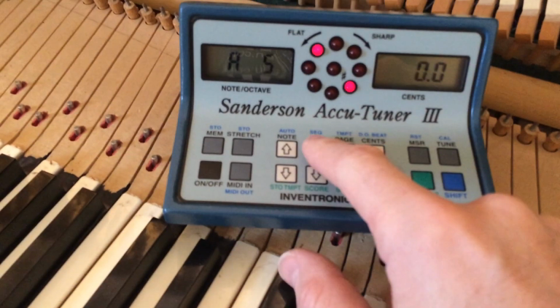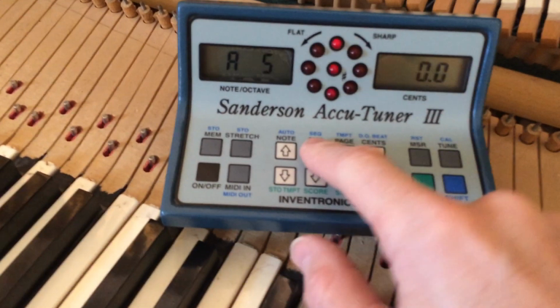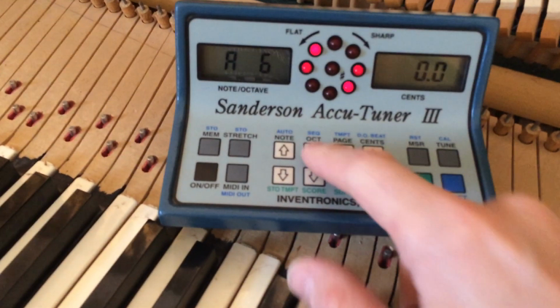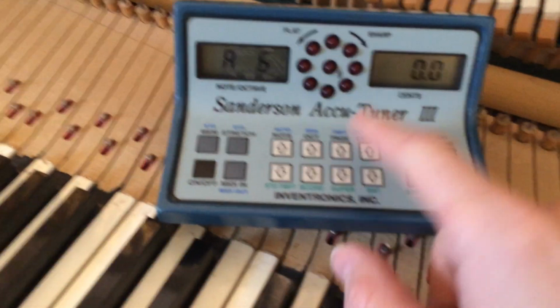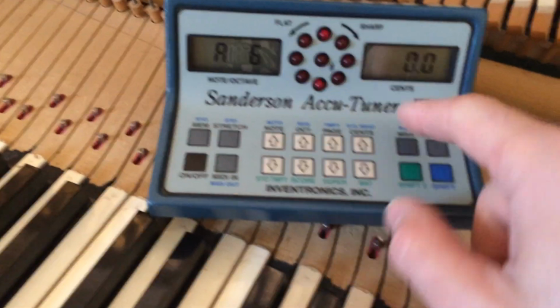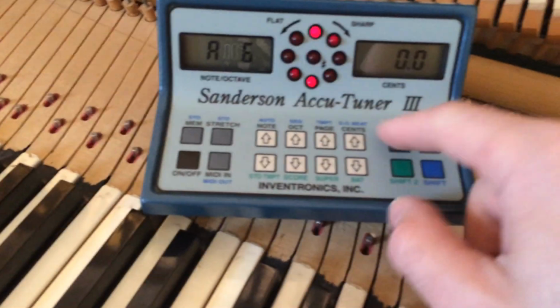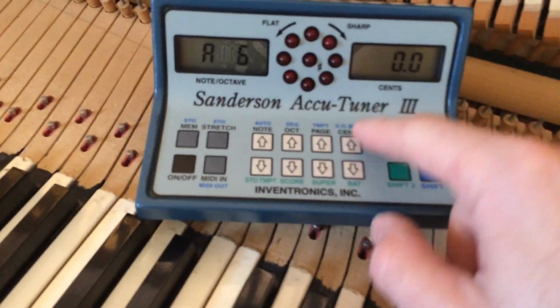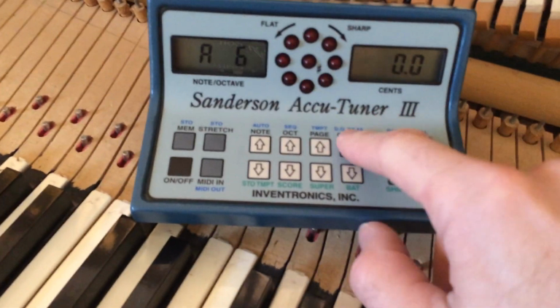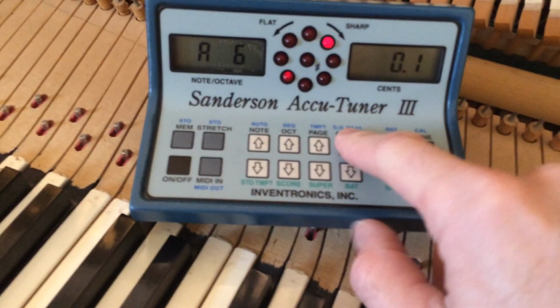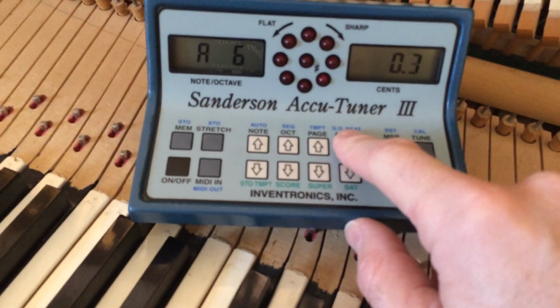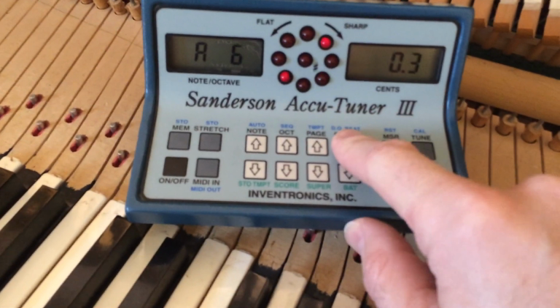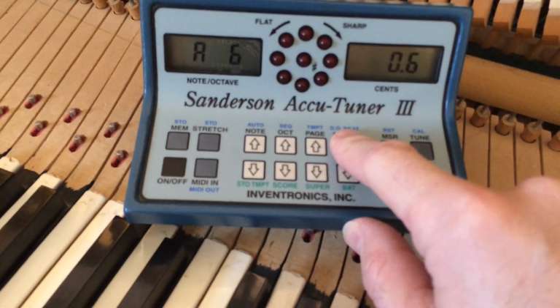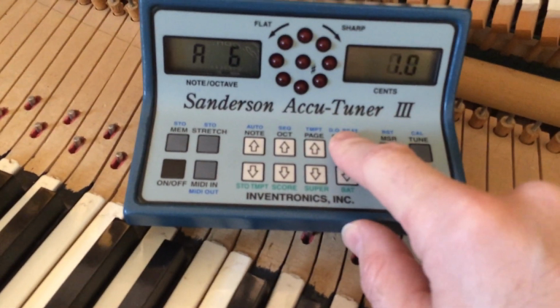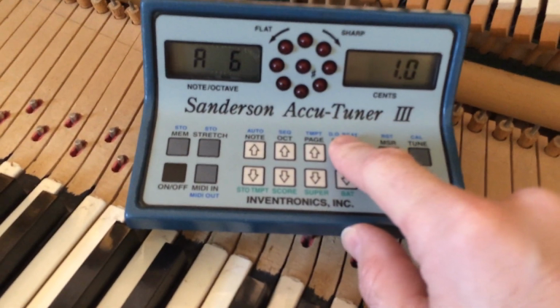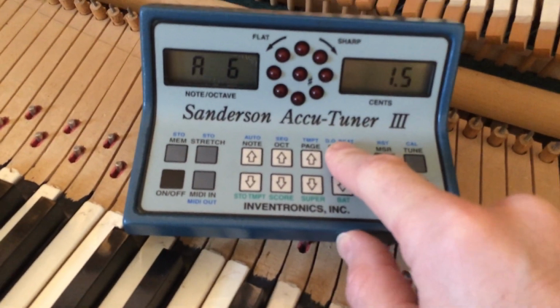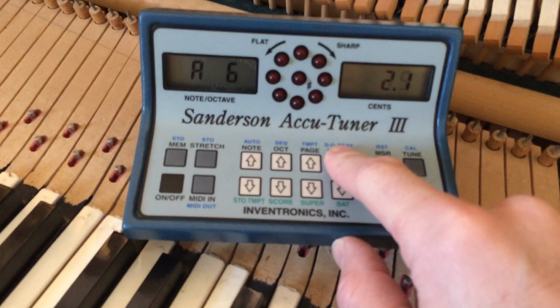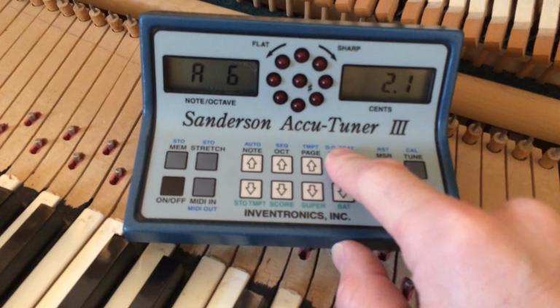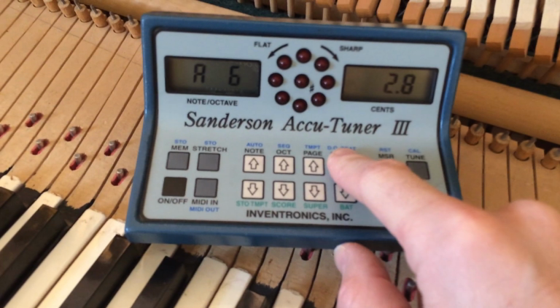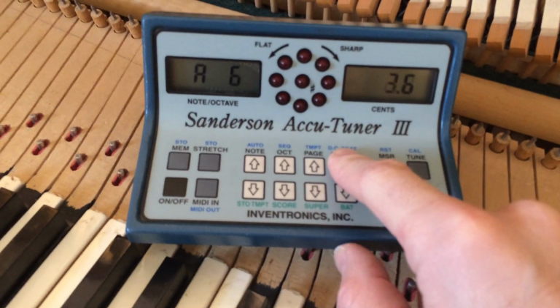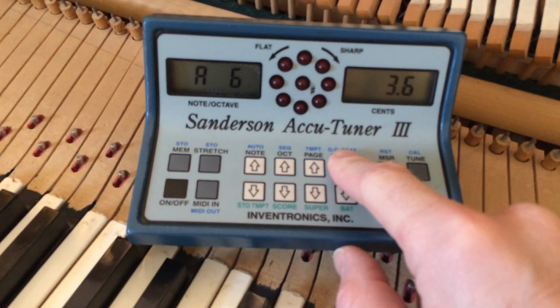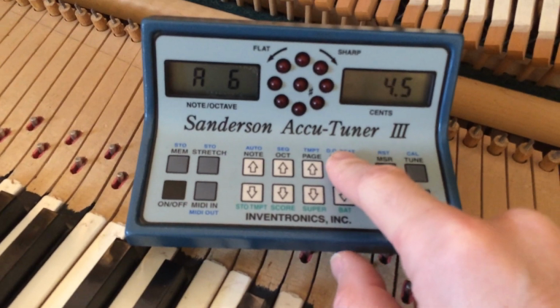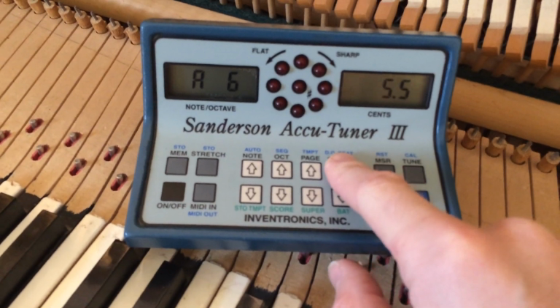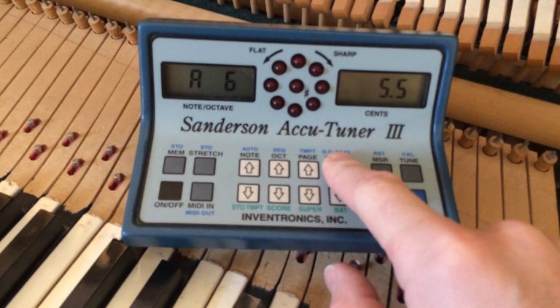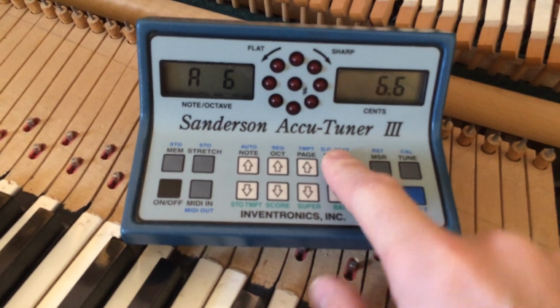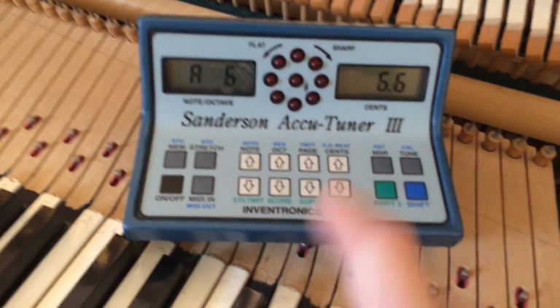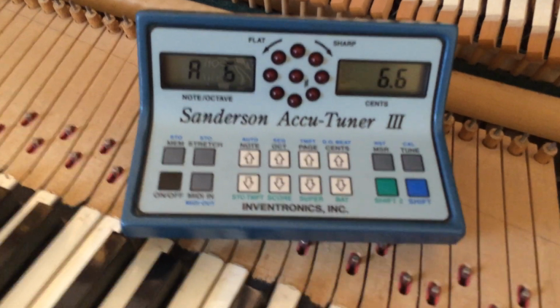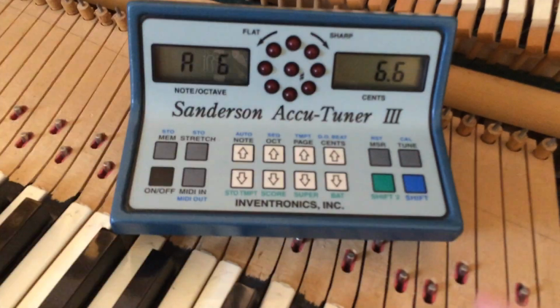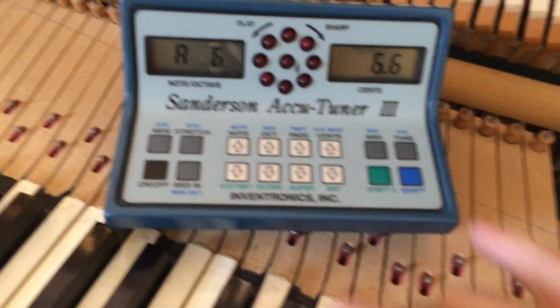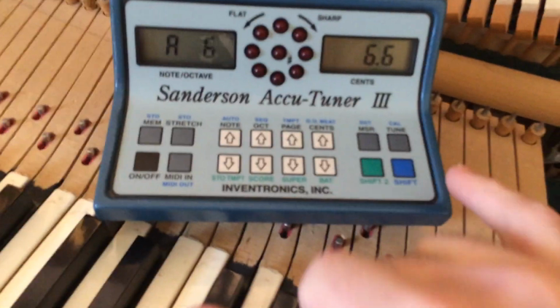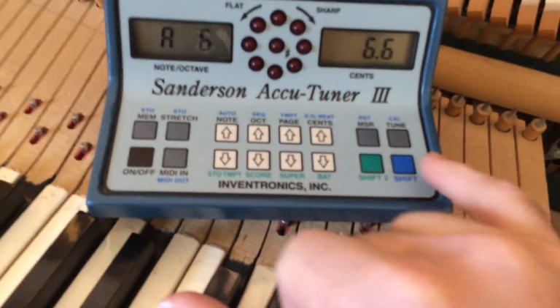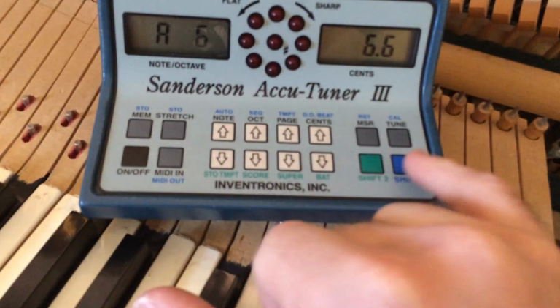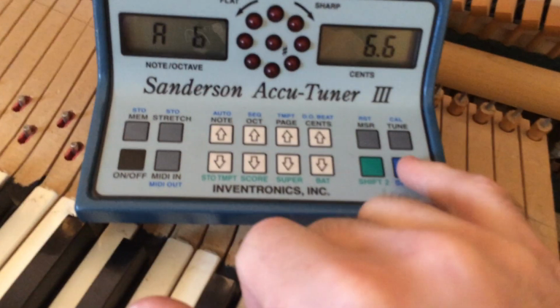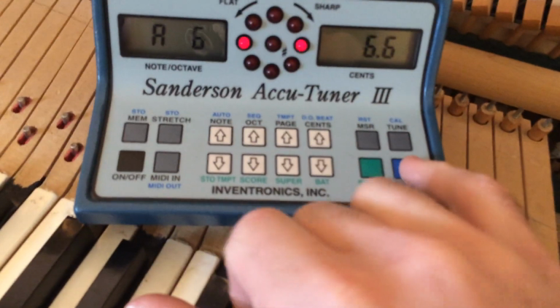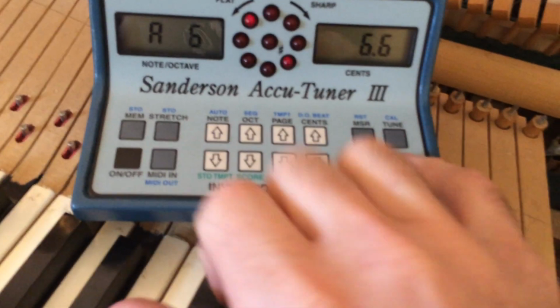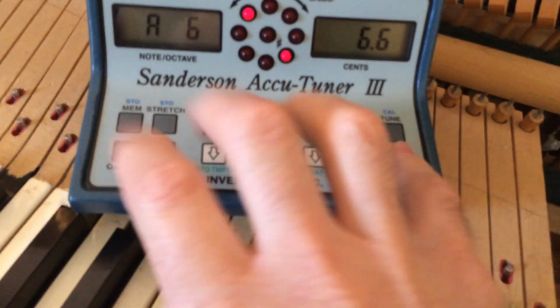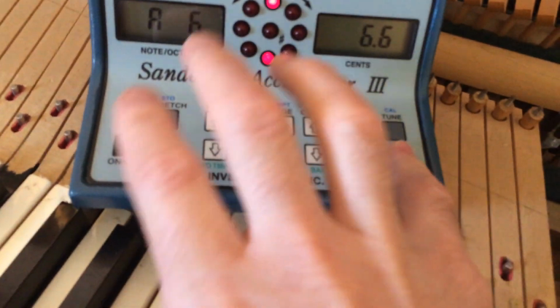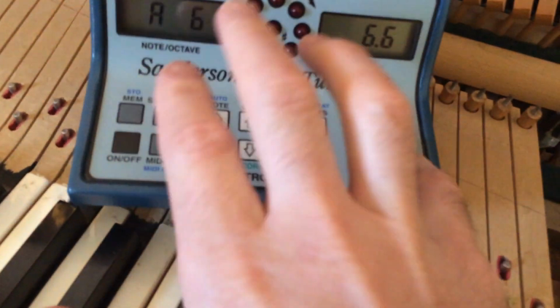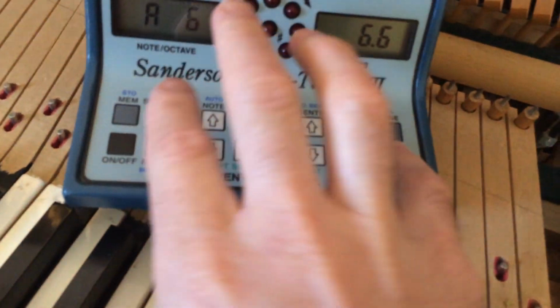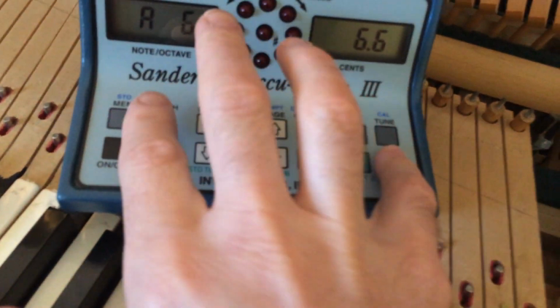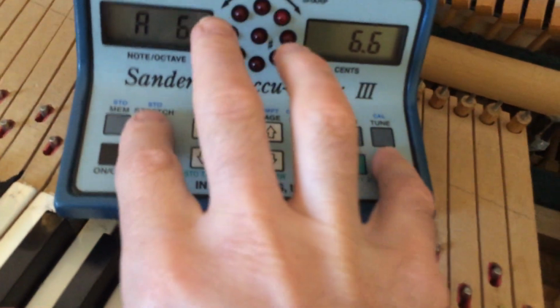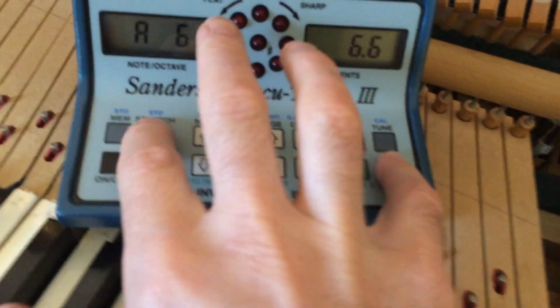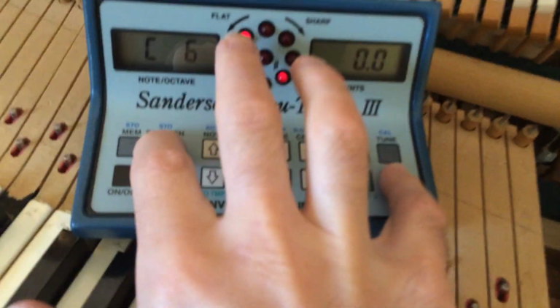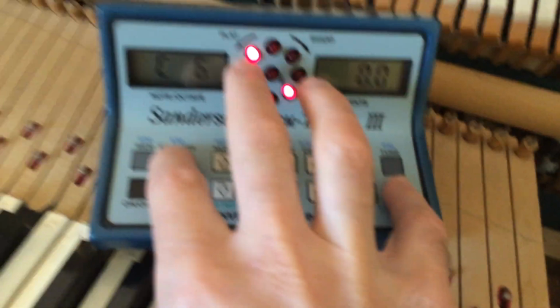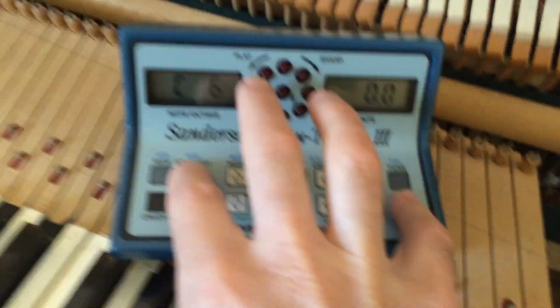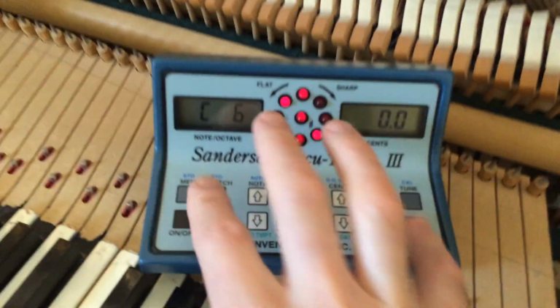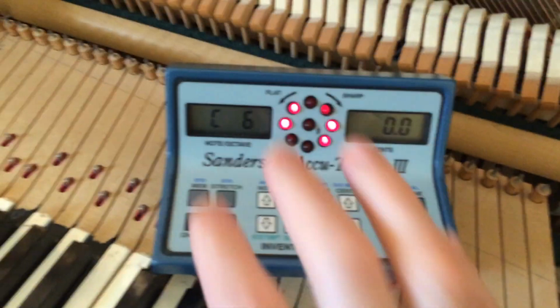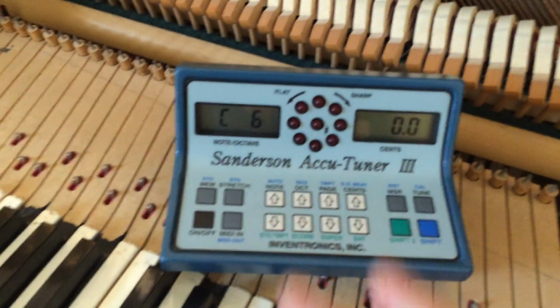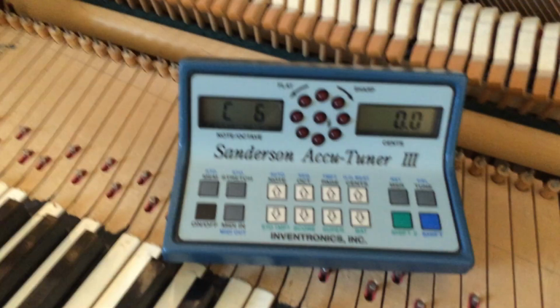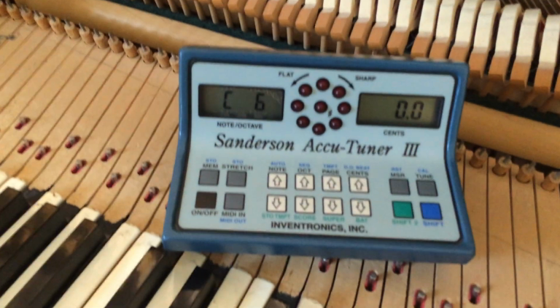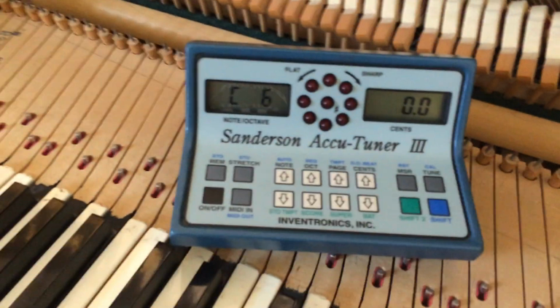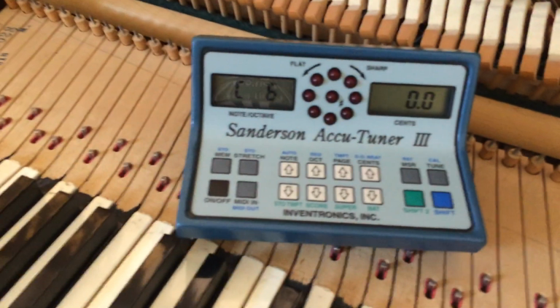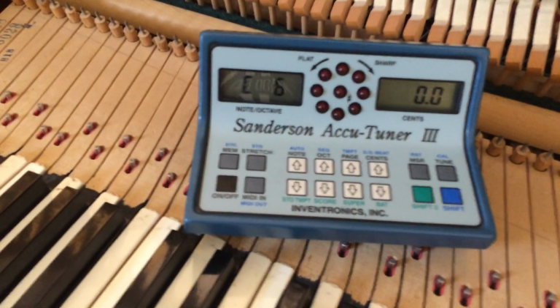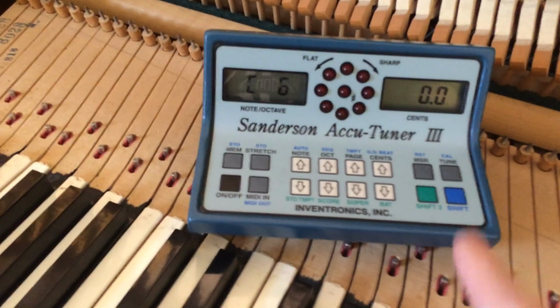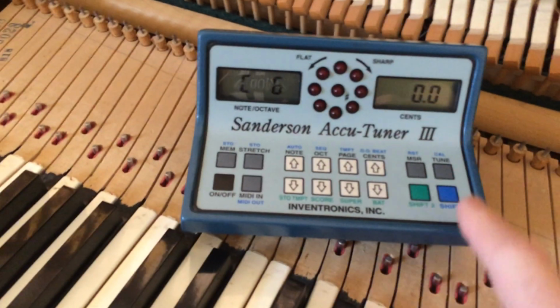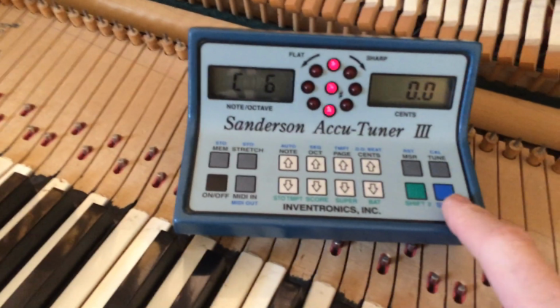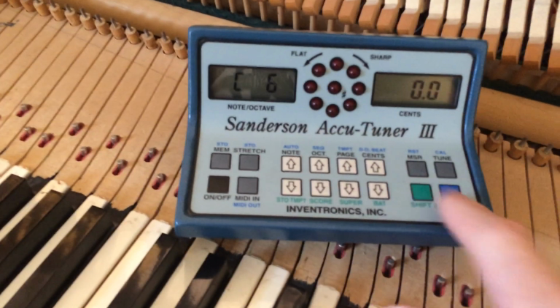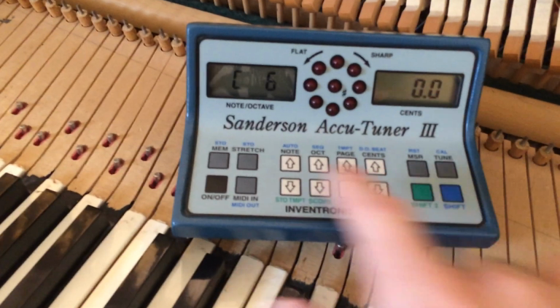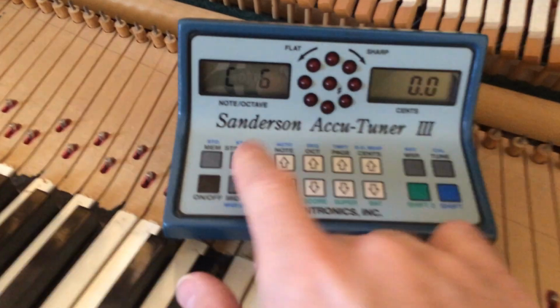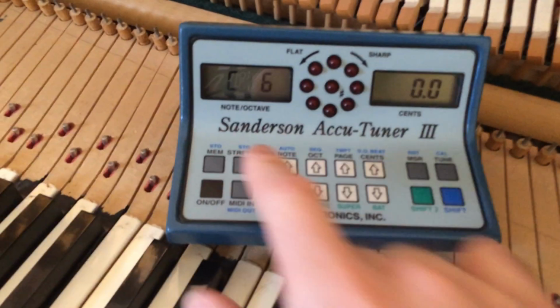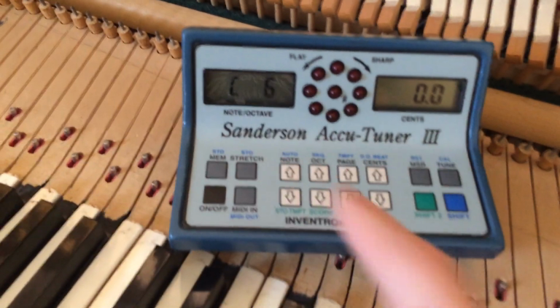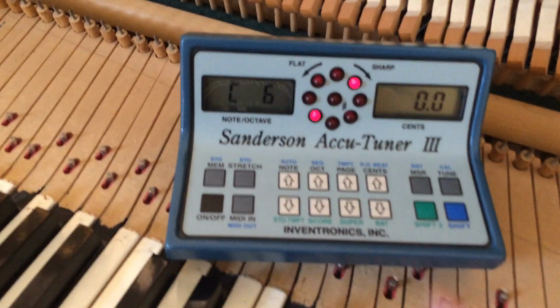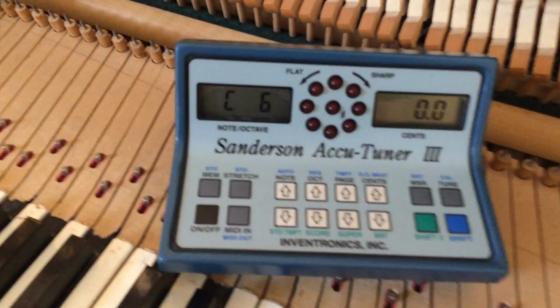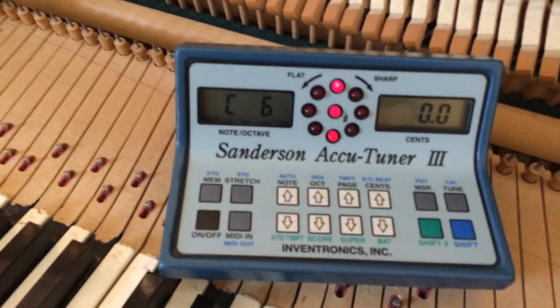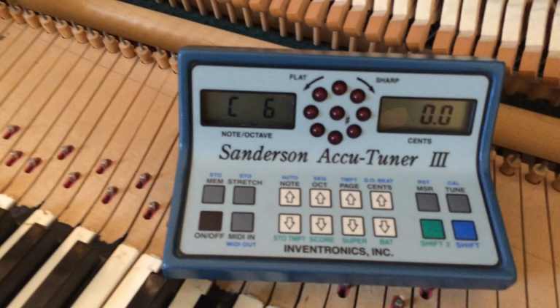Go up to A6, find your number, hit shift, stow stretch, shift, stow stretch.